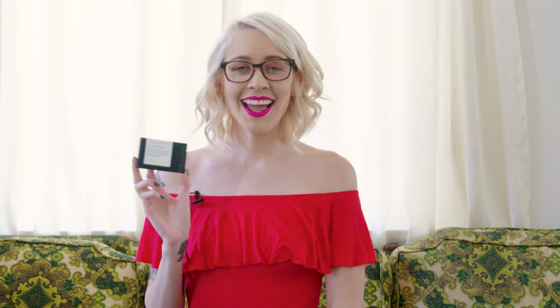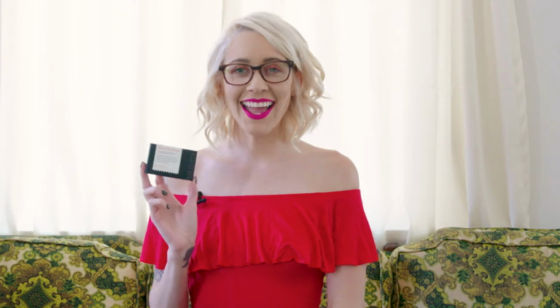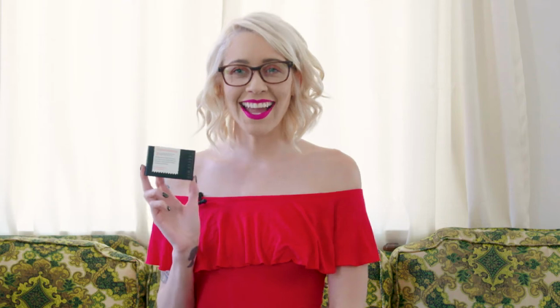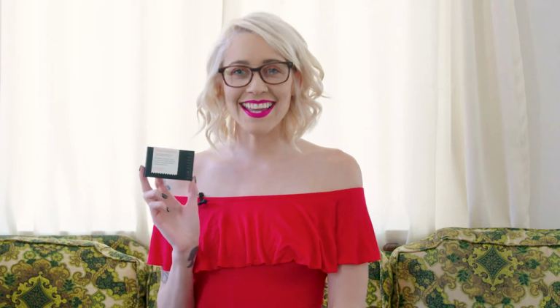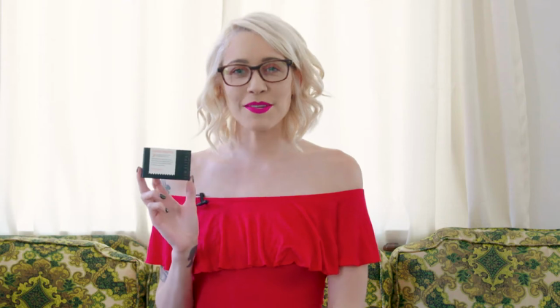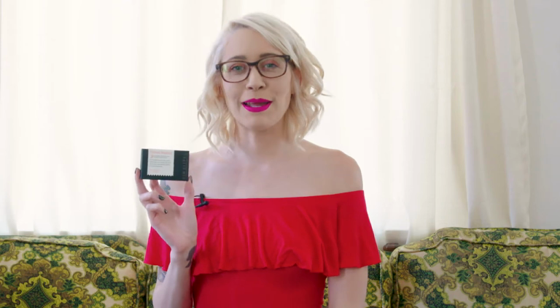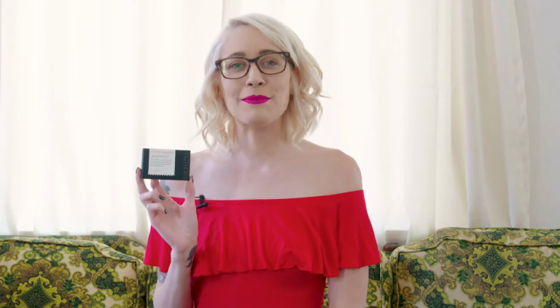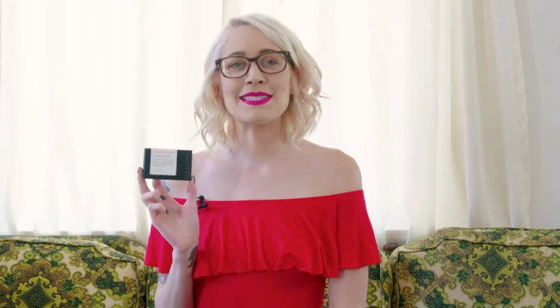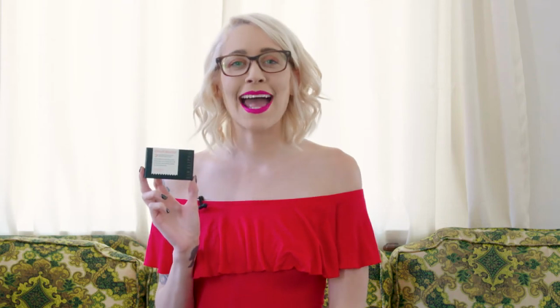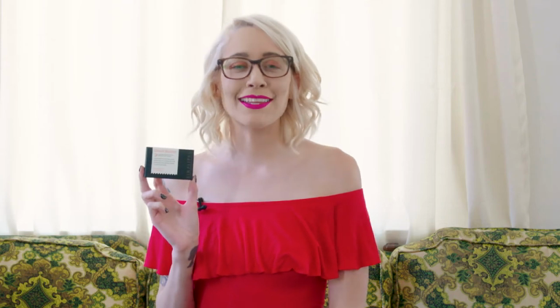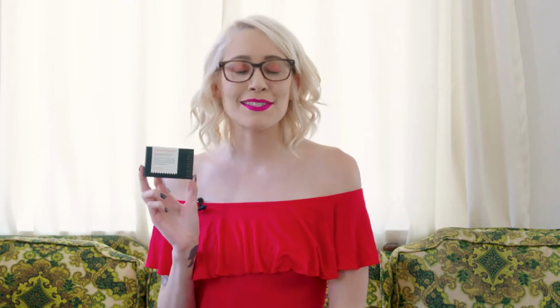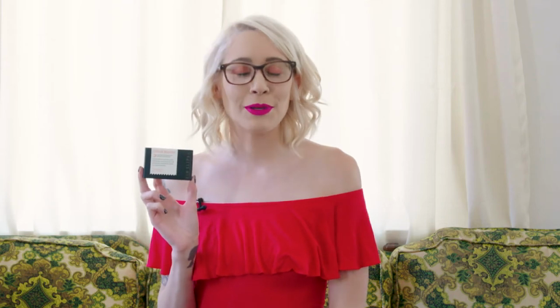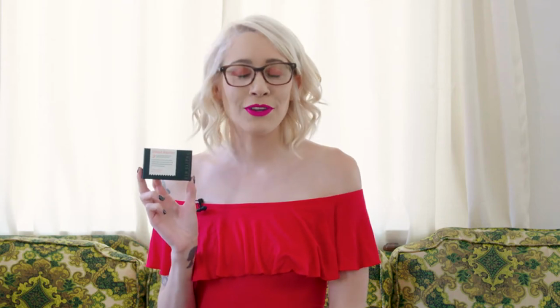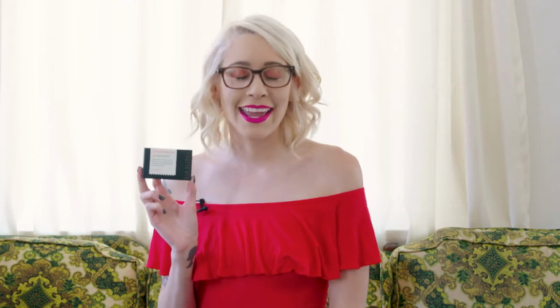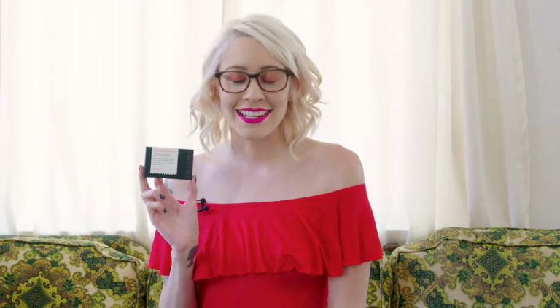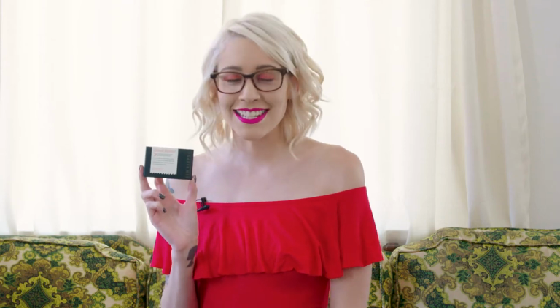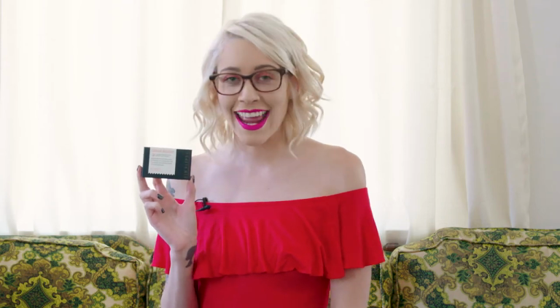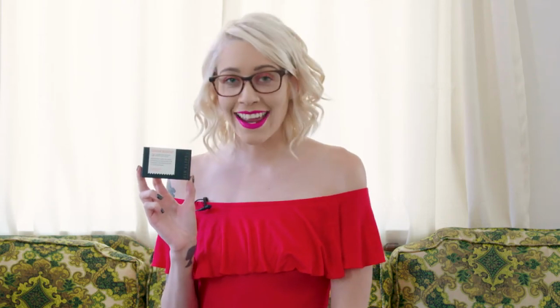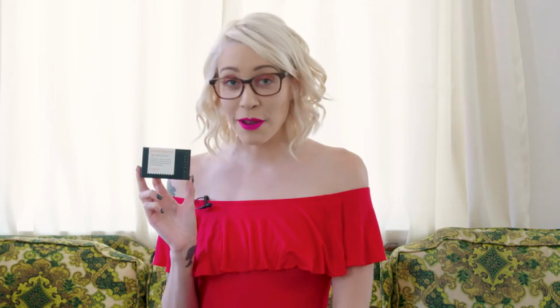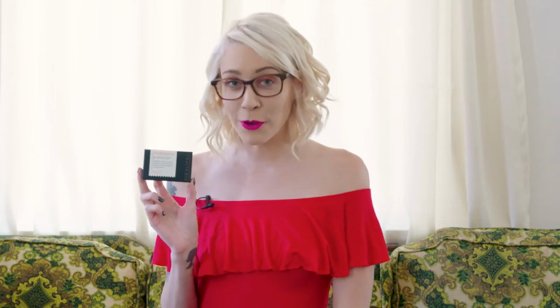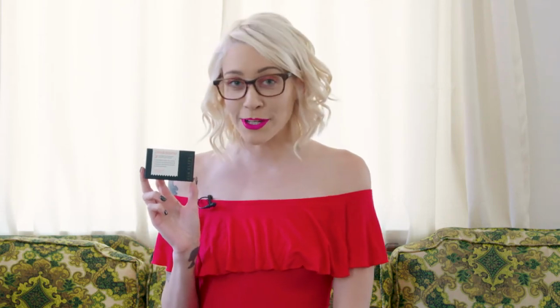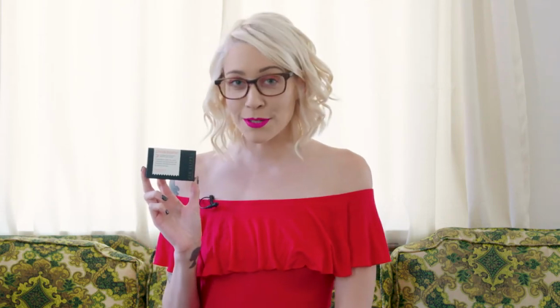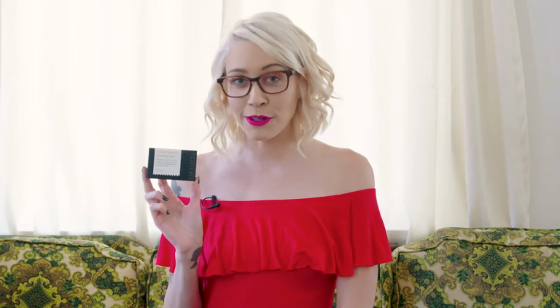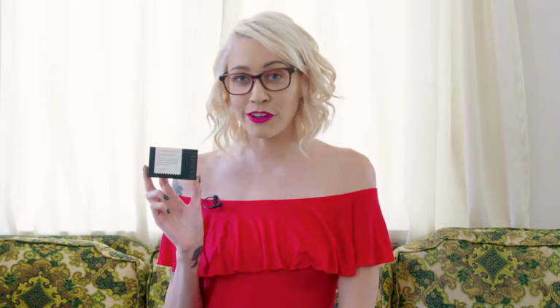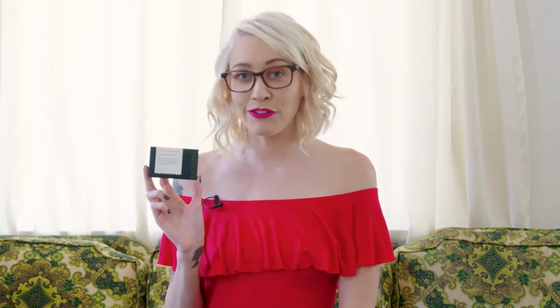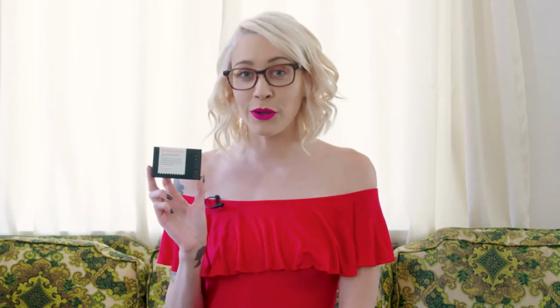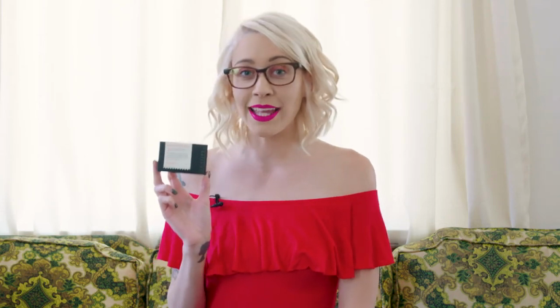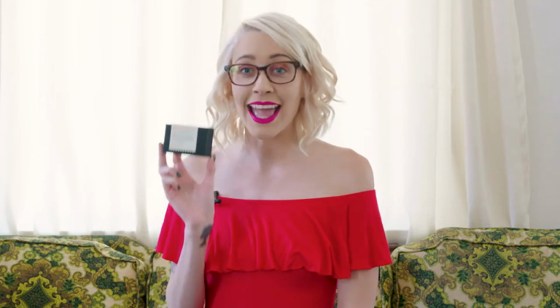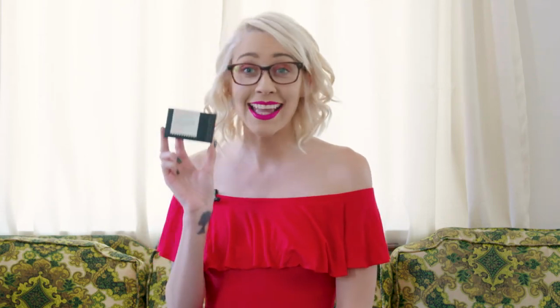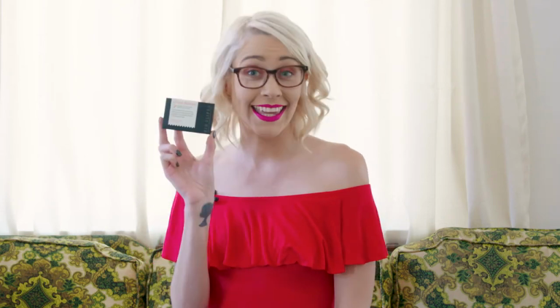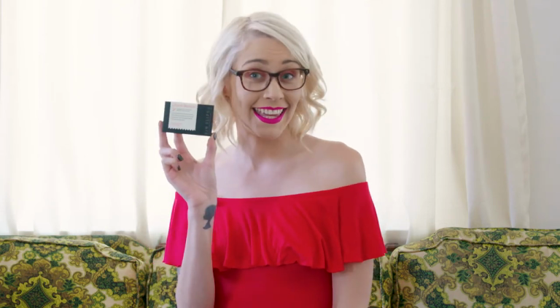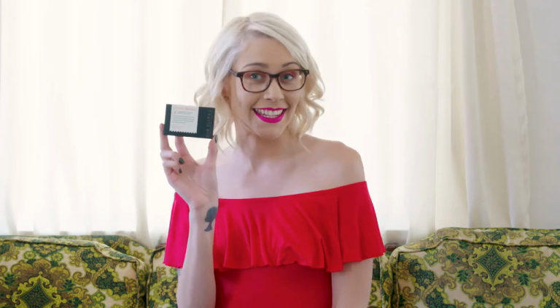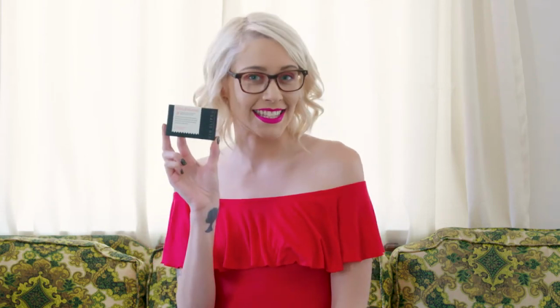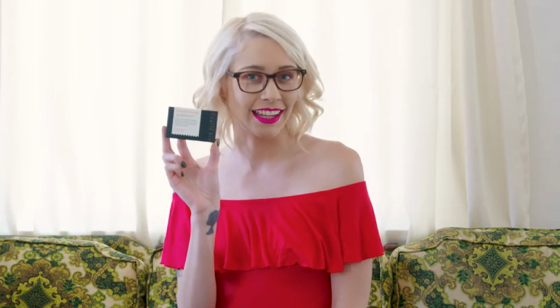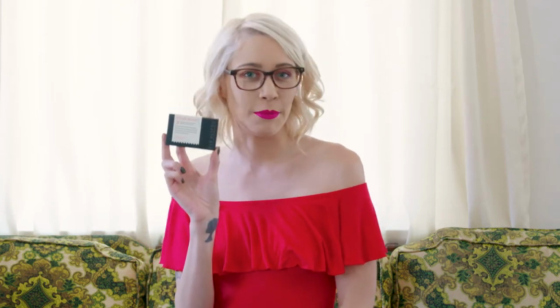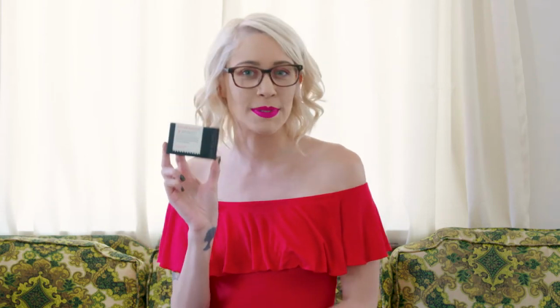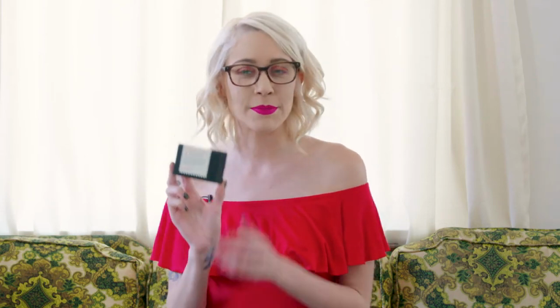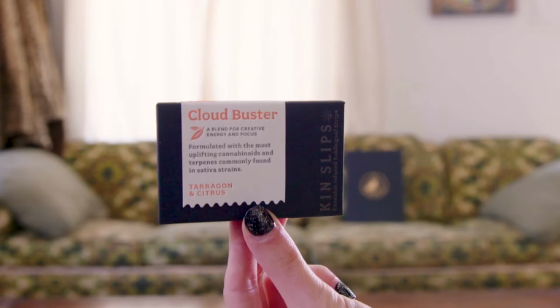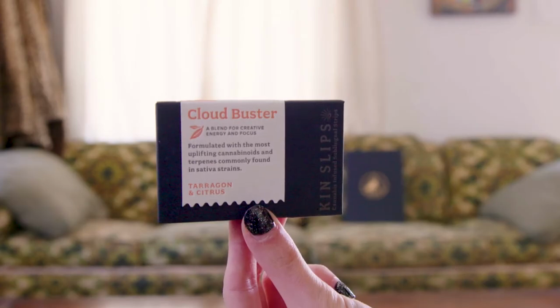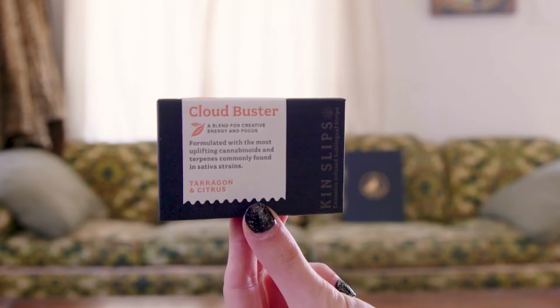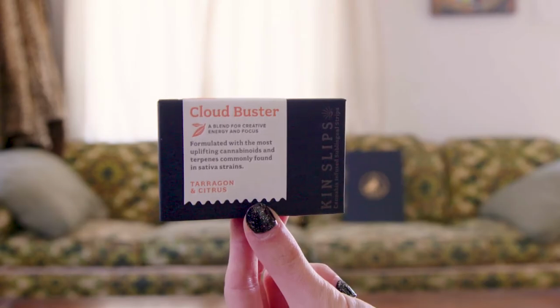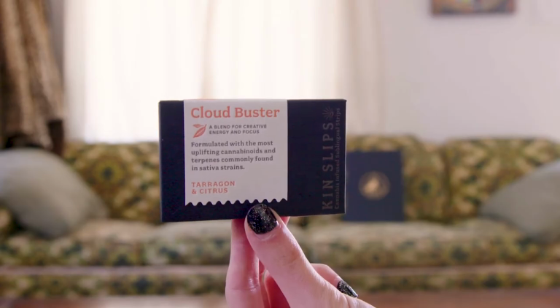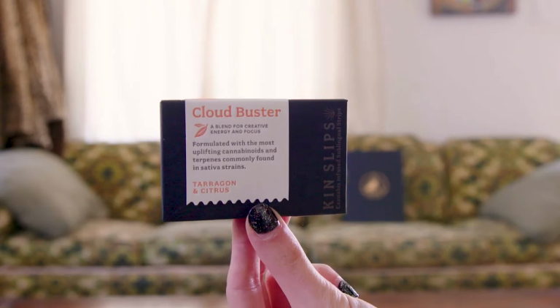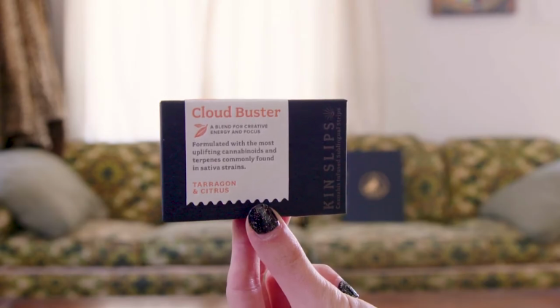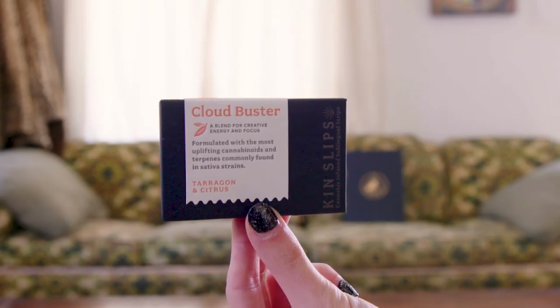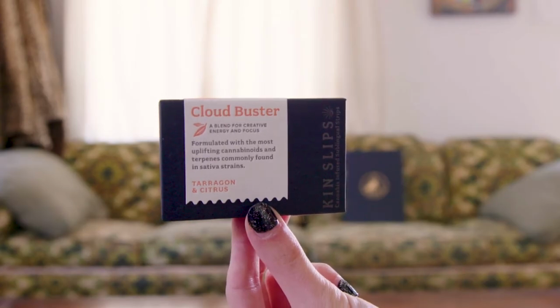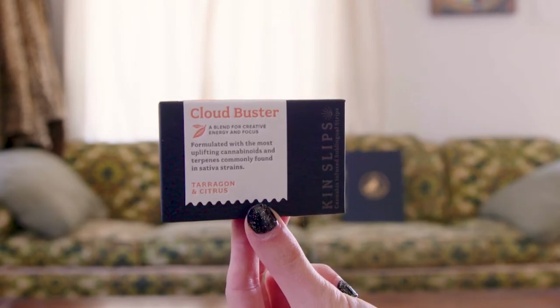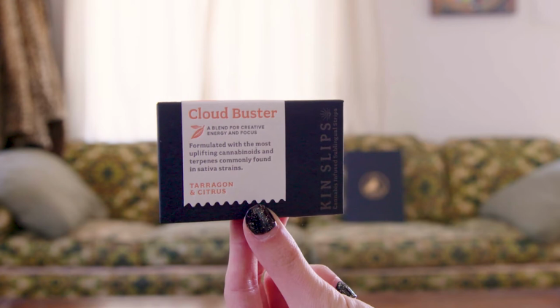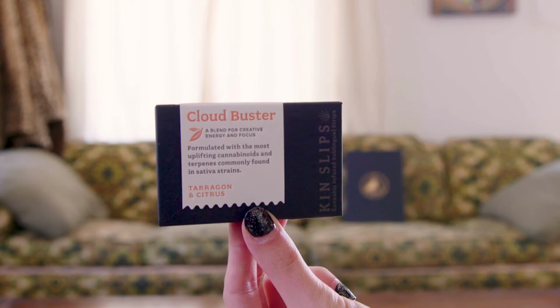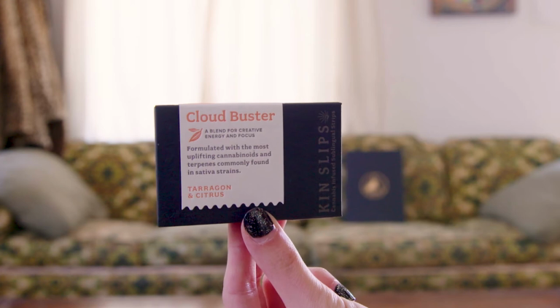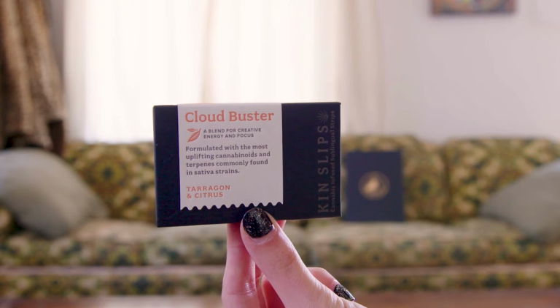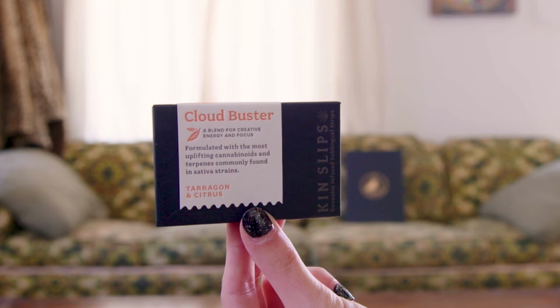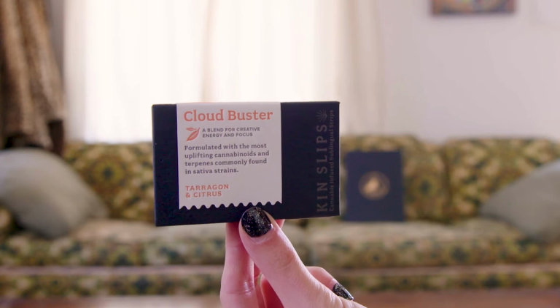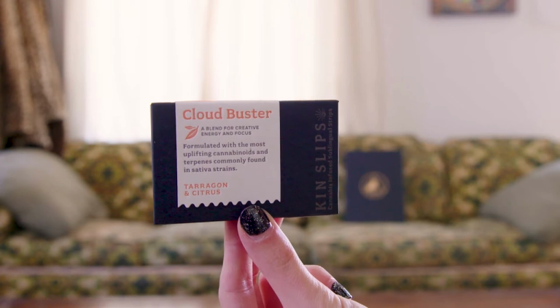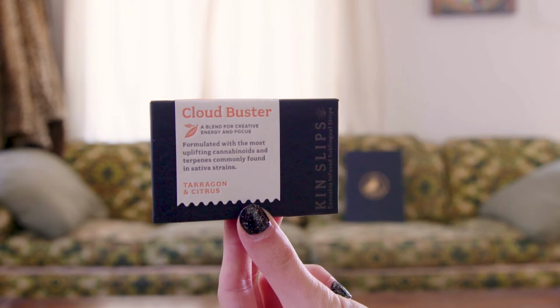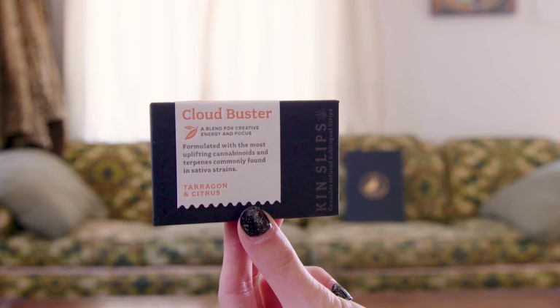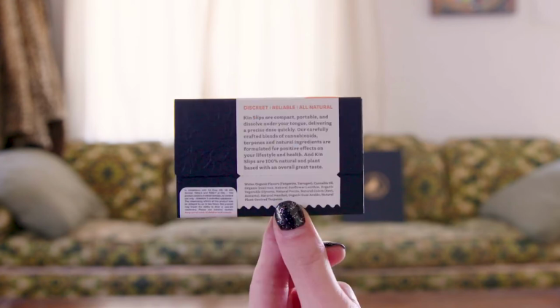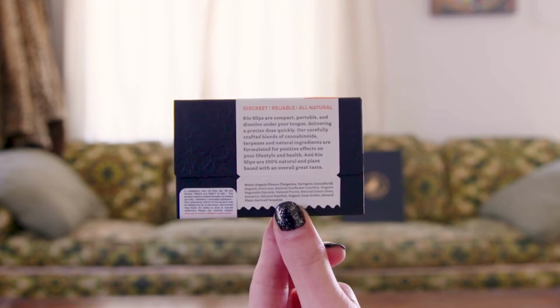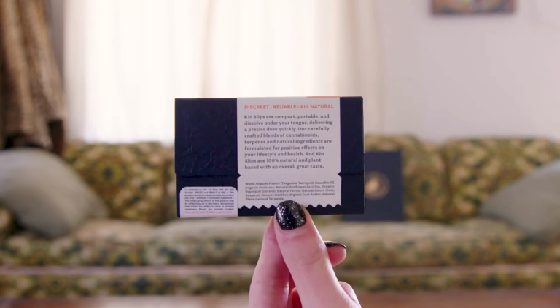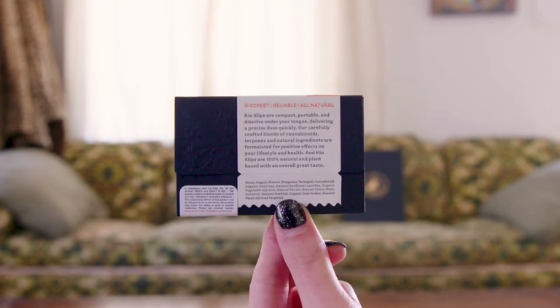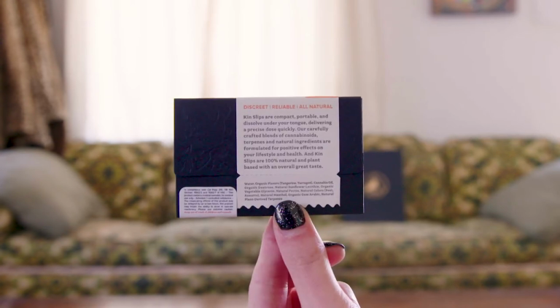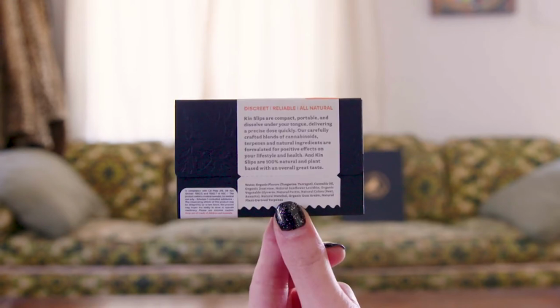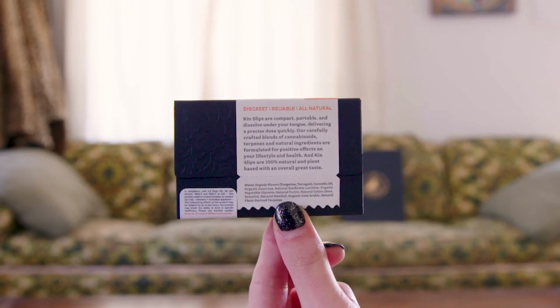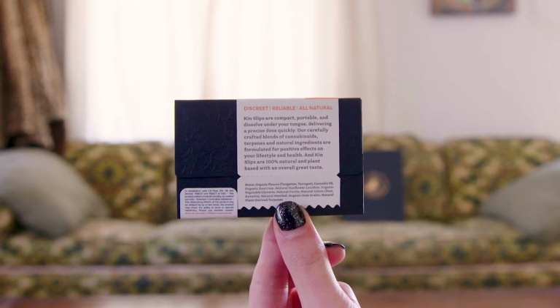Hi guys, my name is Alice Moon and today I'm going to be reviewing Kinslips. First of all, I love the packaging. This is awesome.